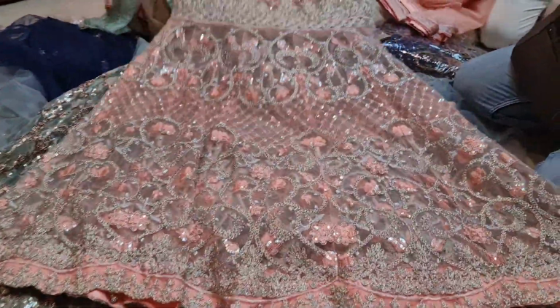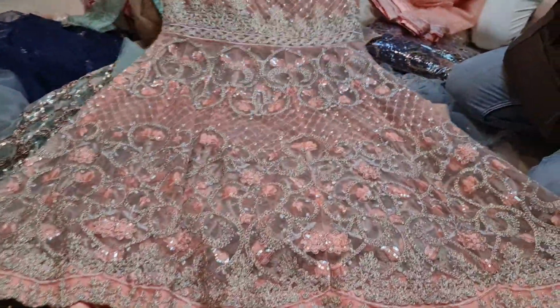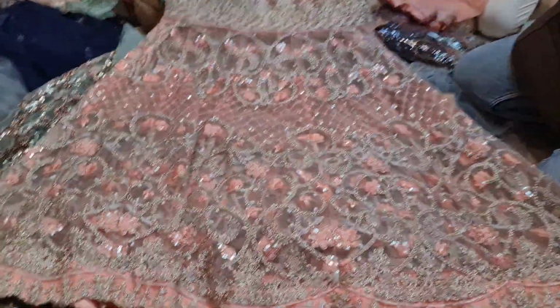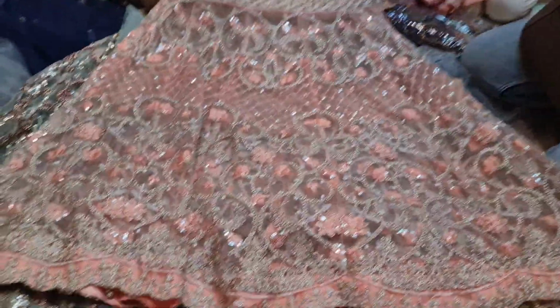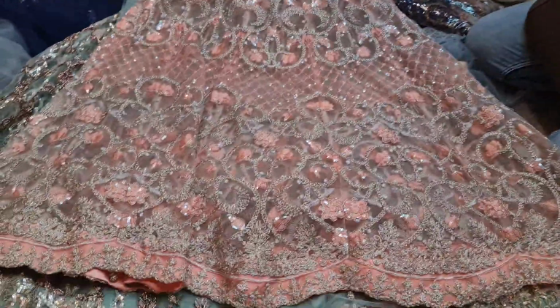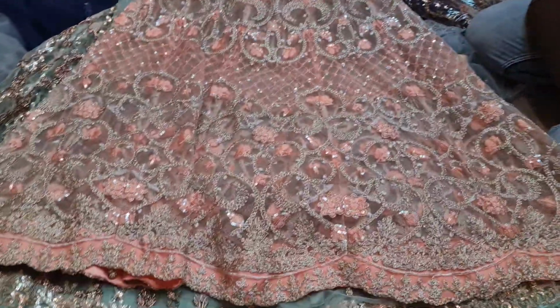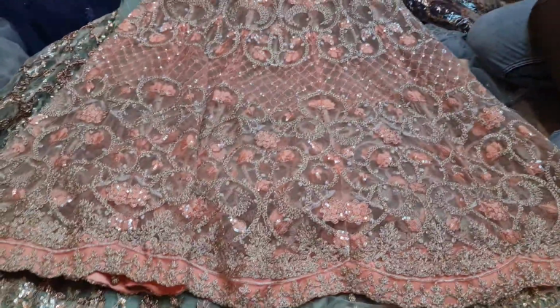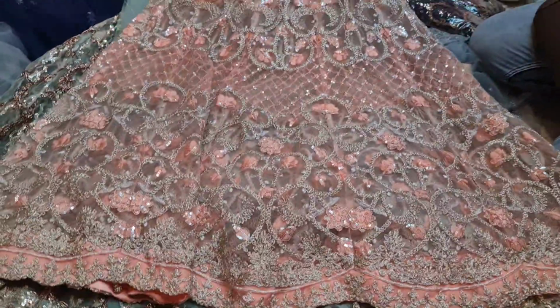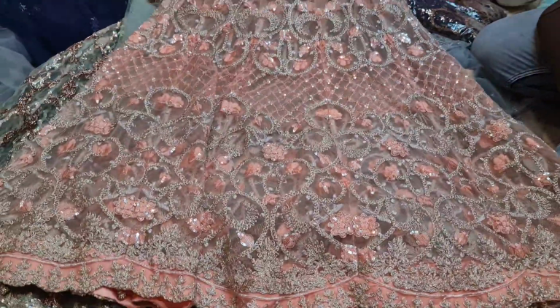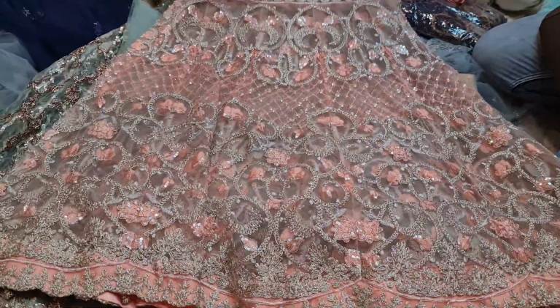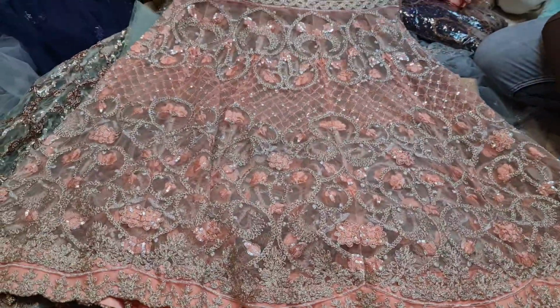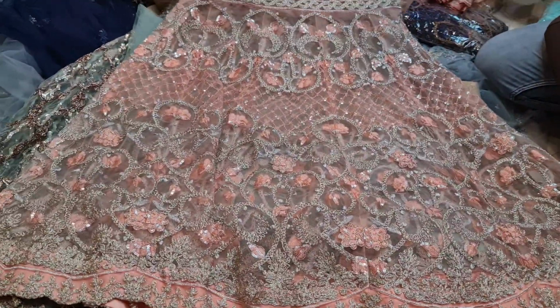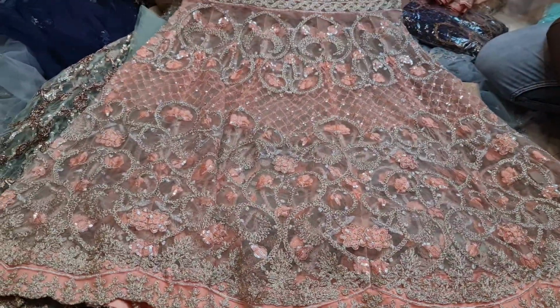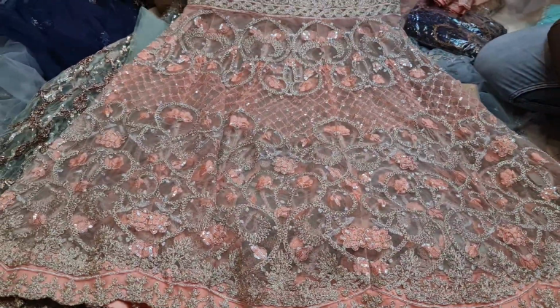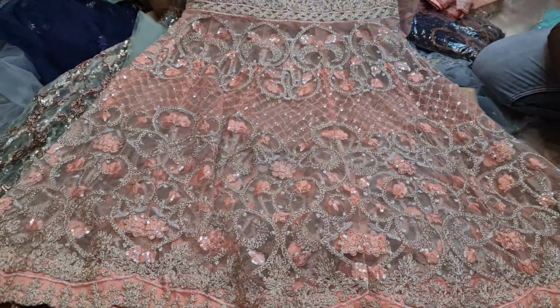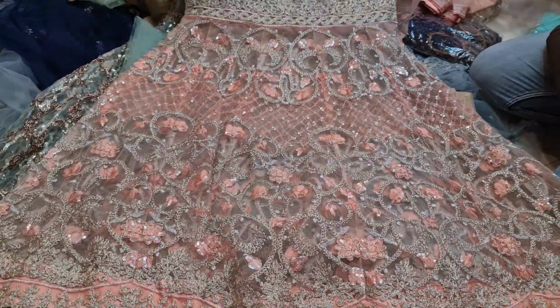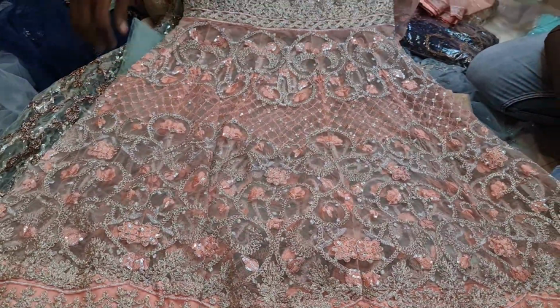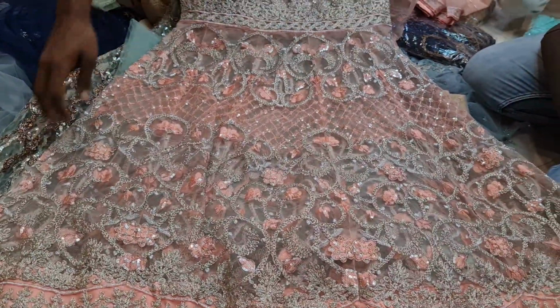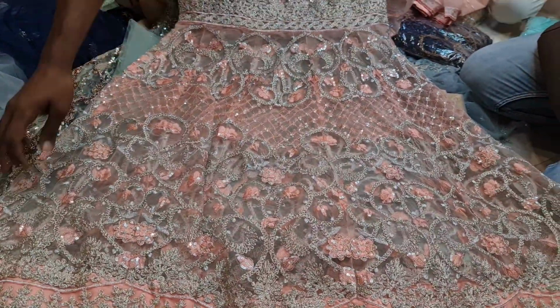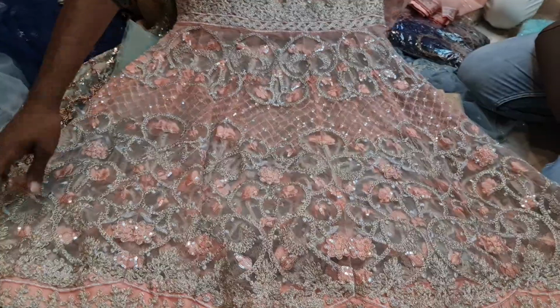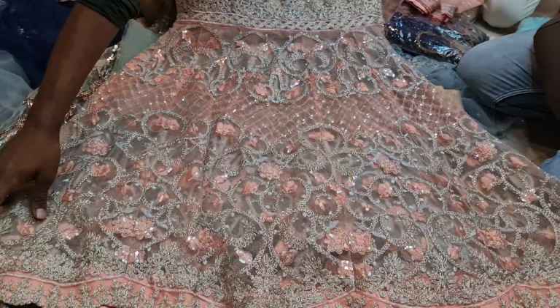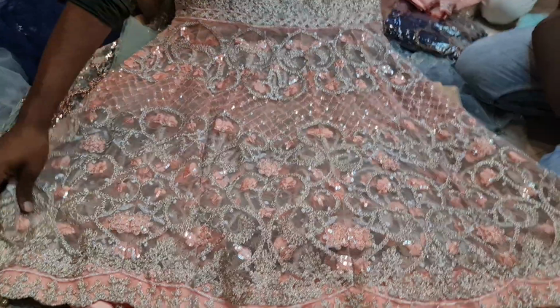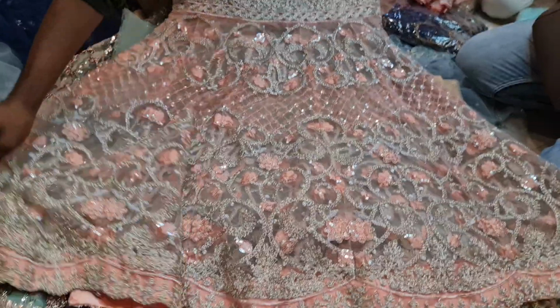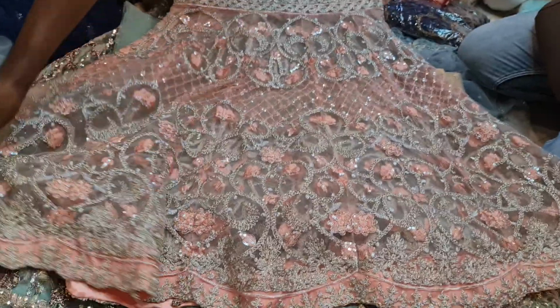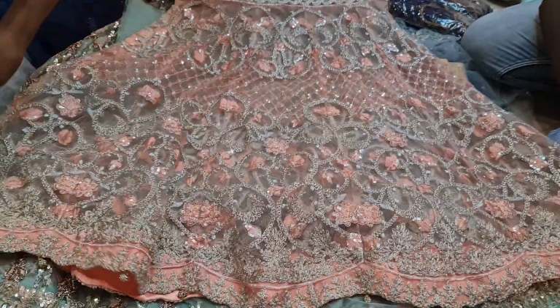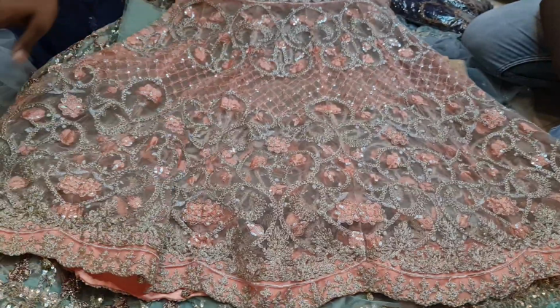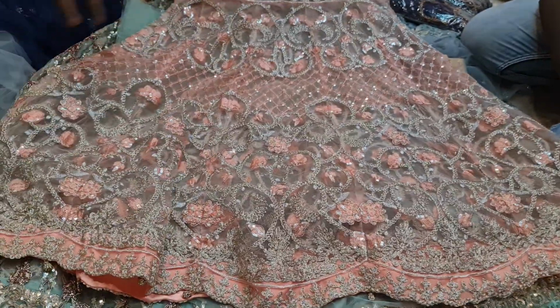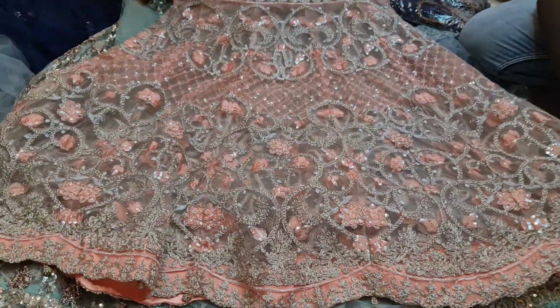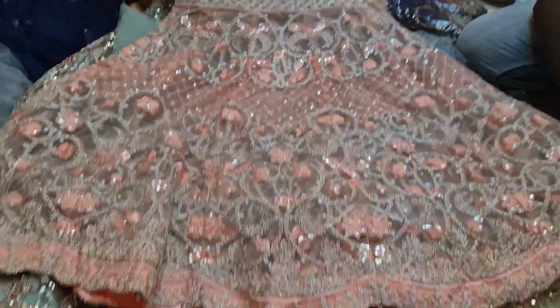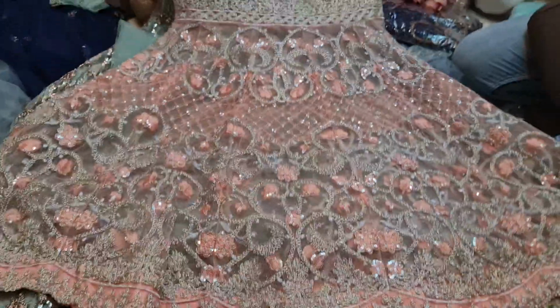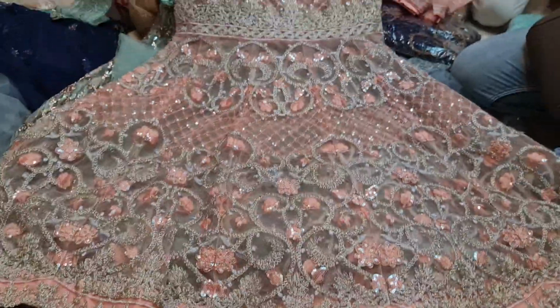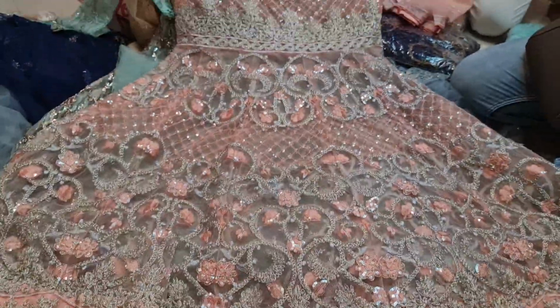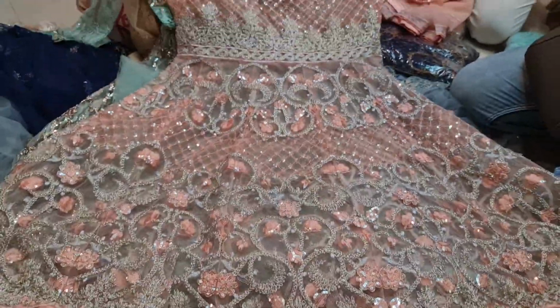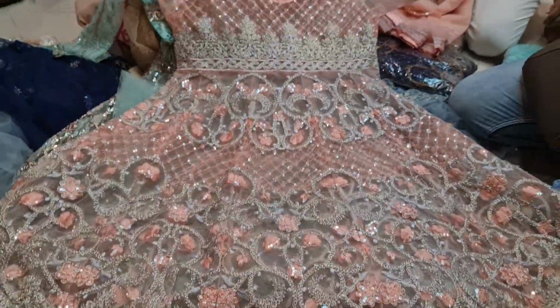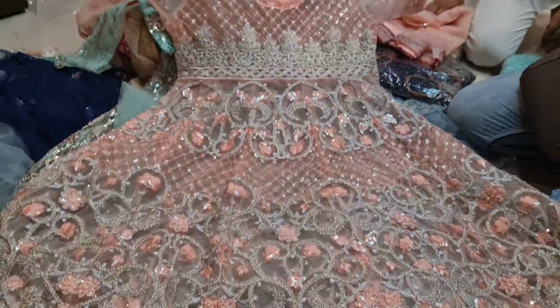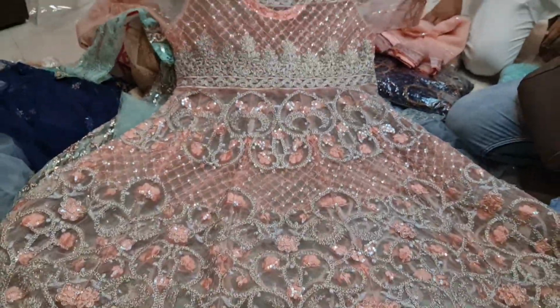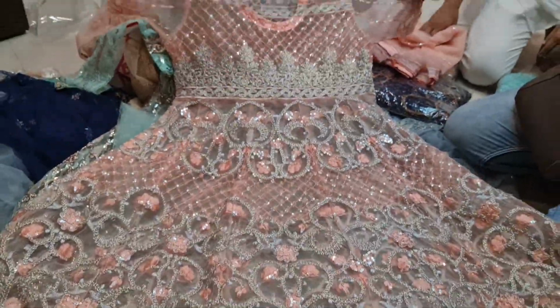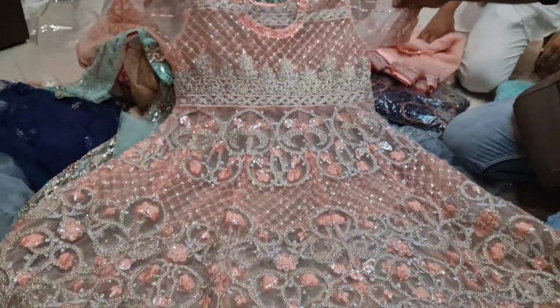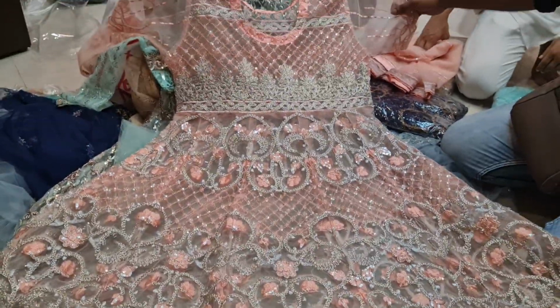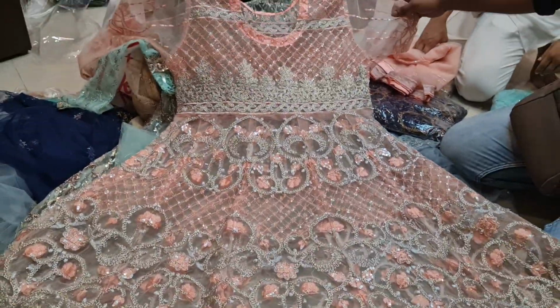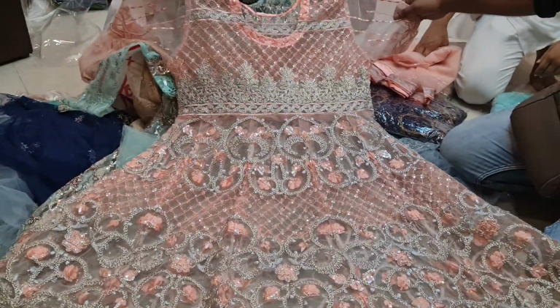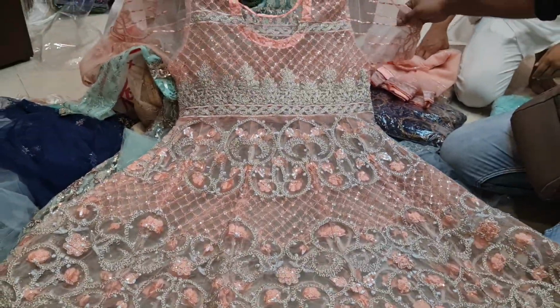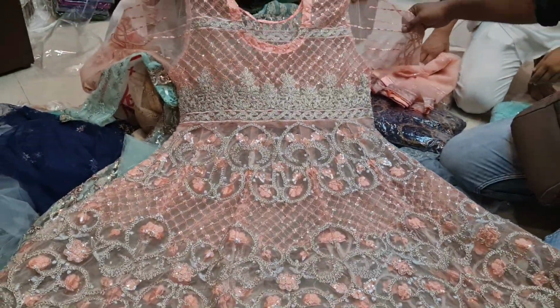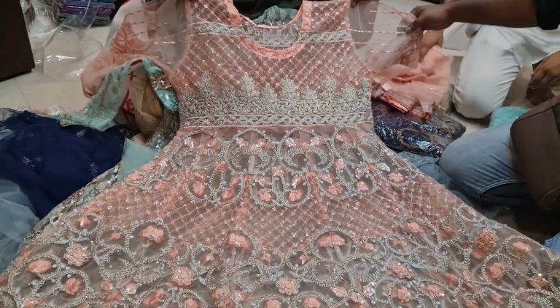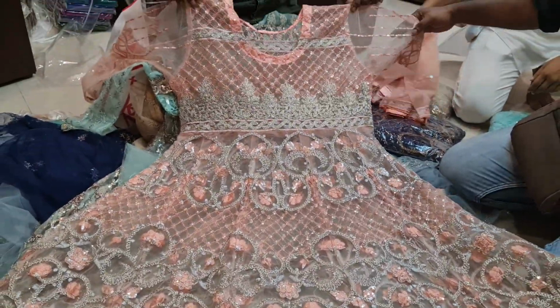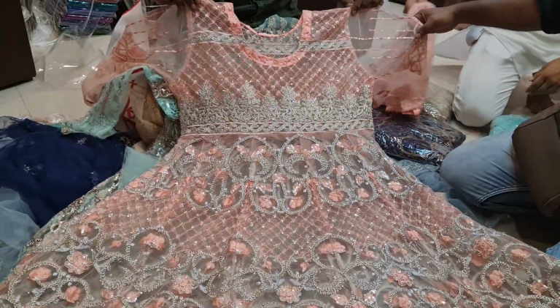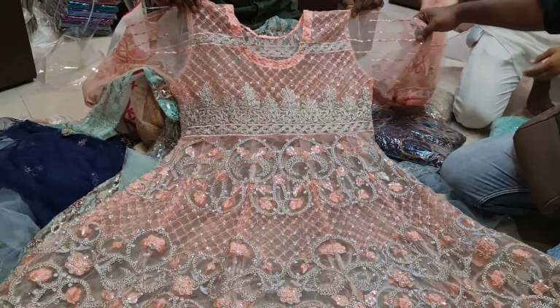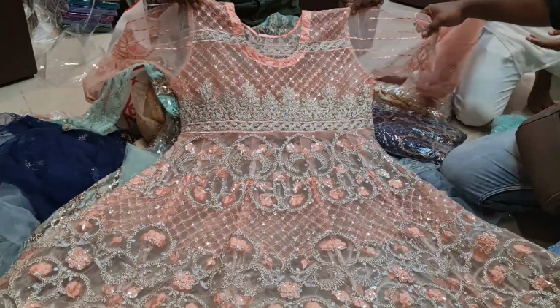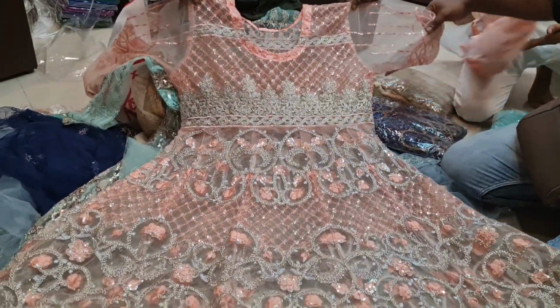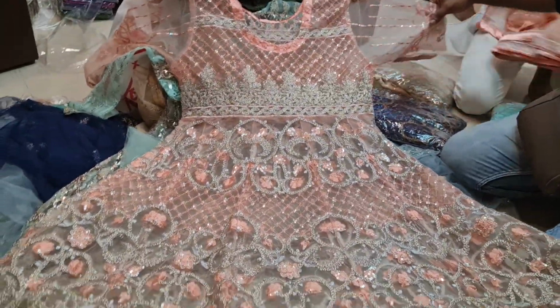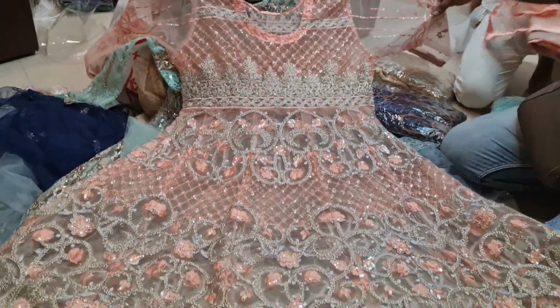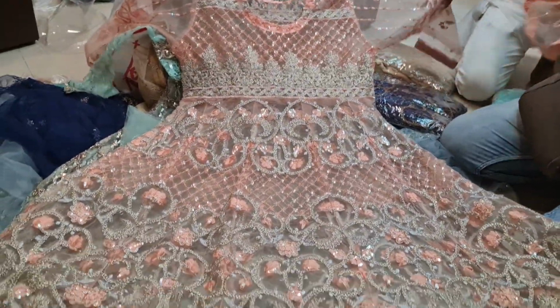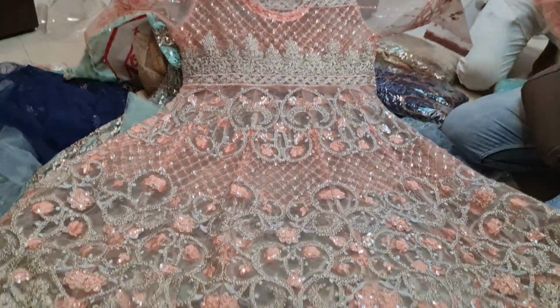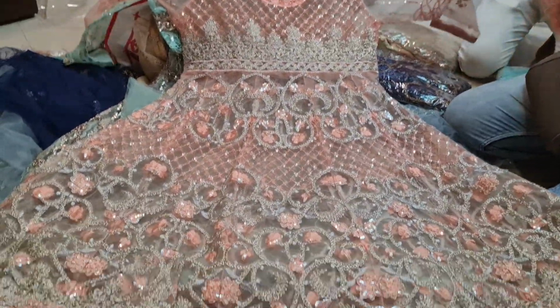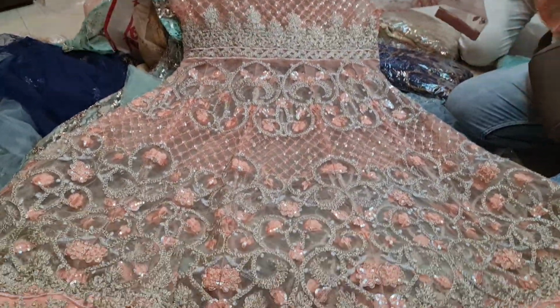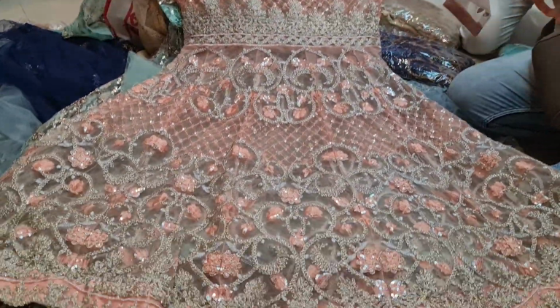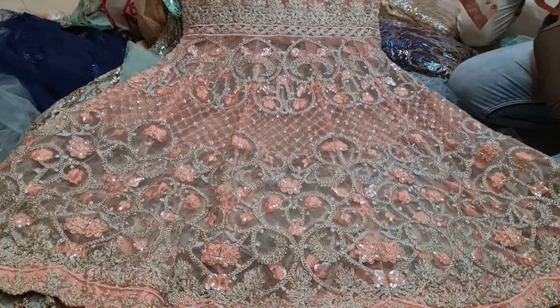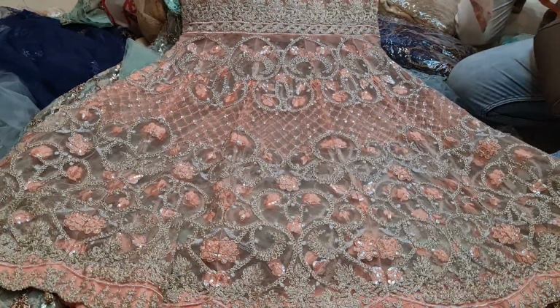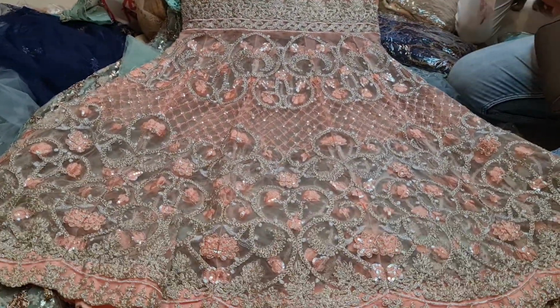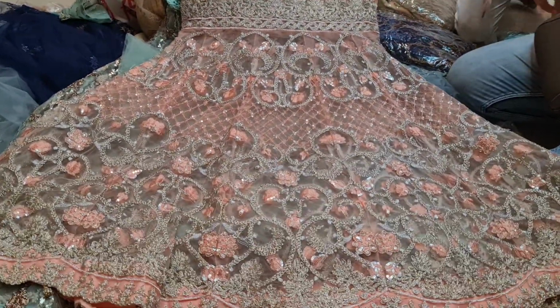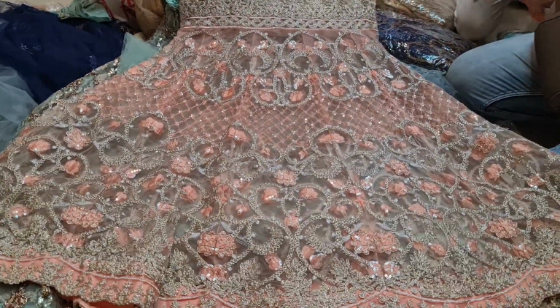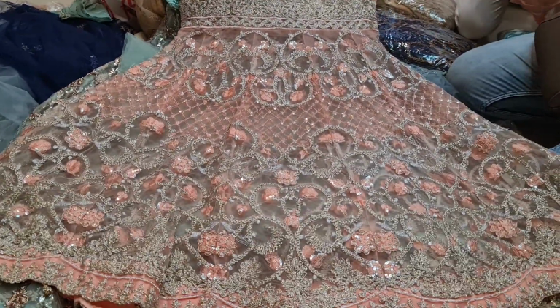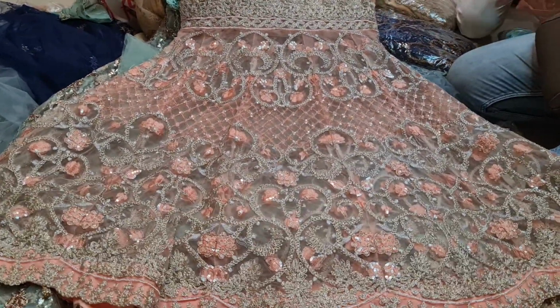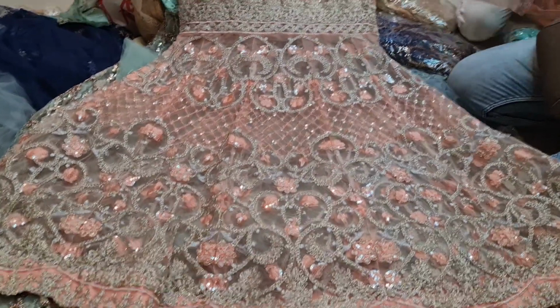This is a misty pink color. This is a misty pink color. This is a very beautiful one.